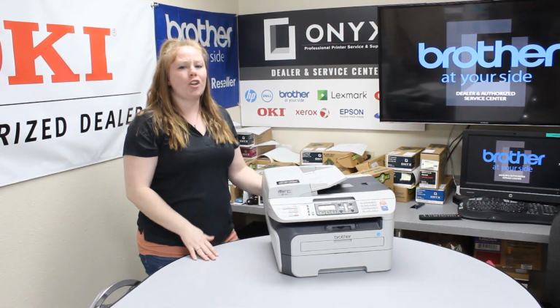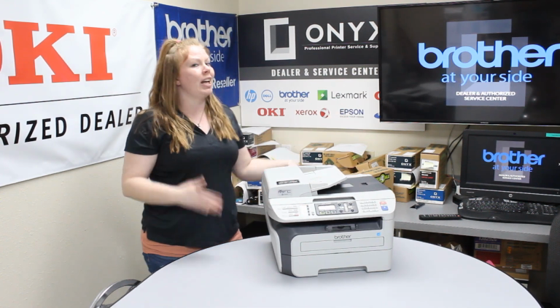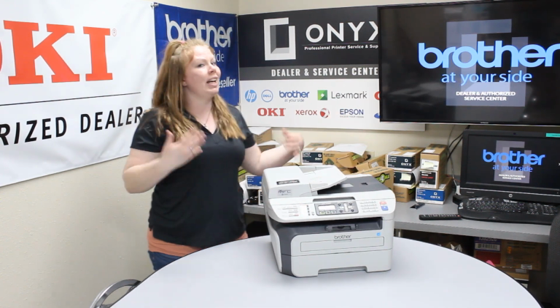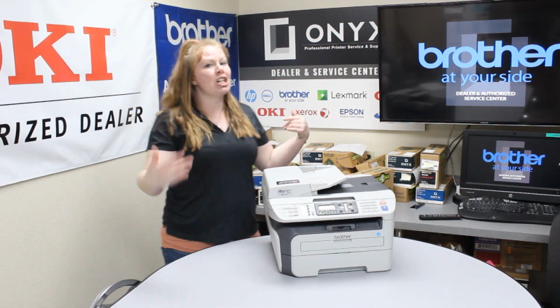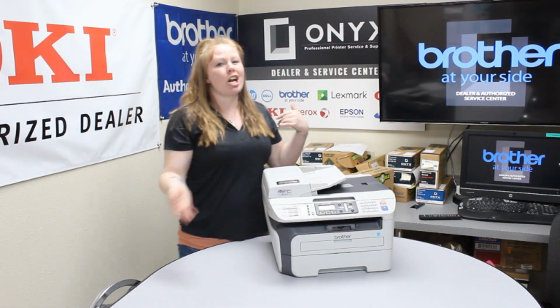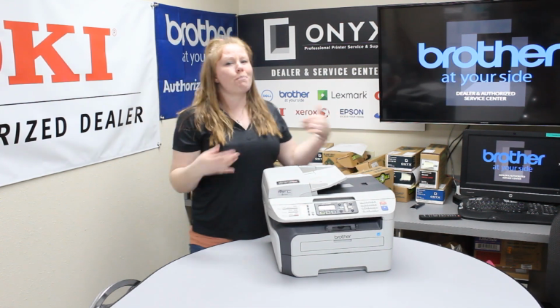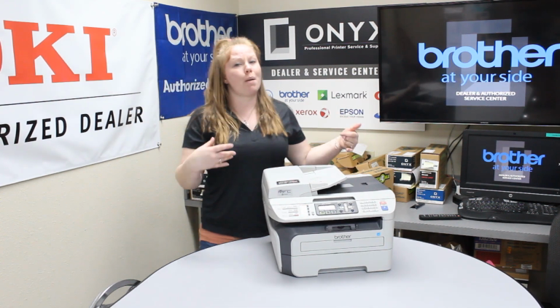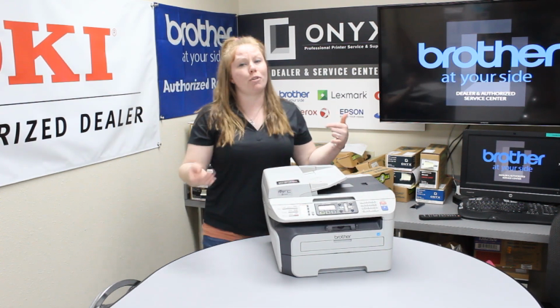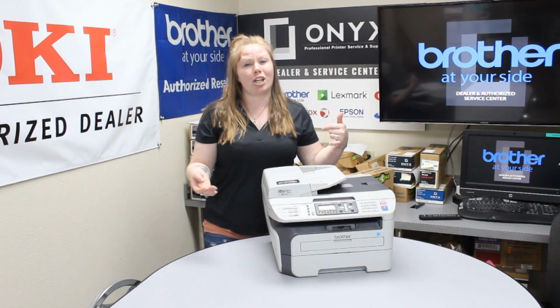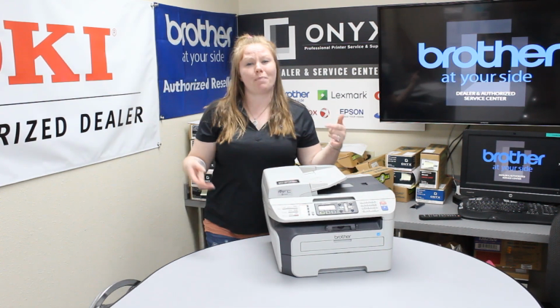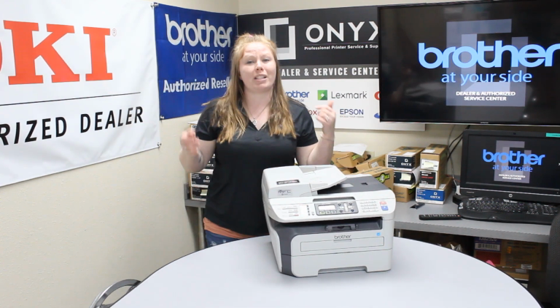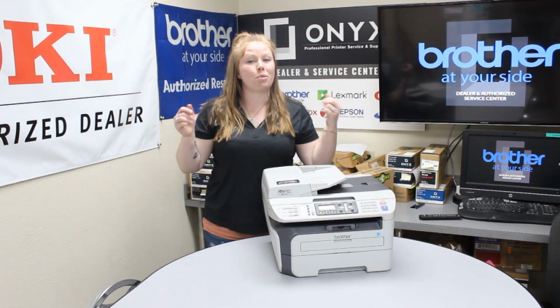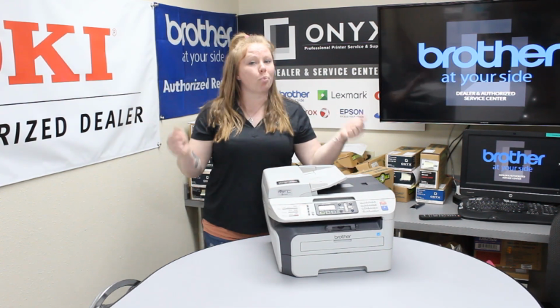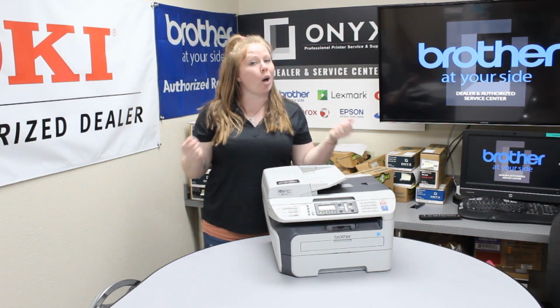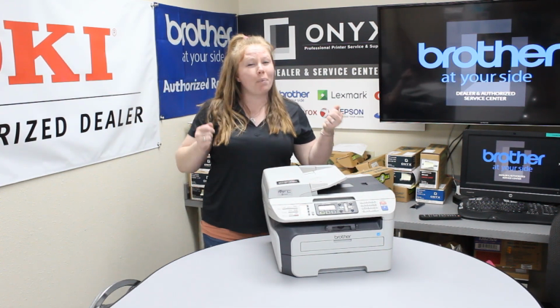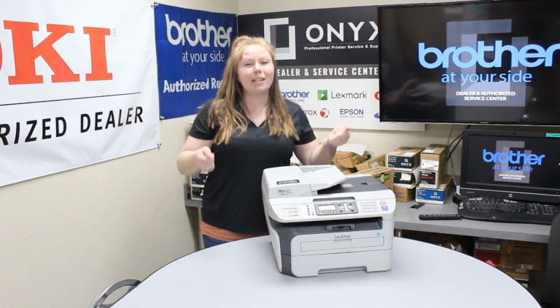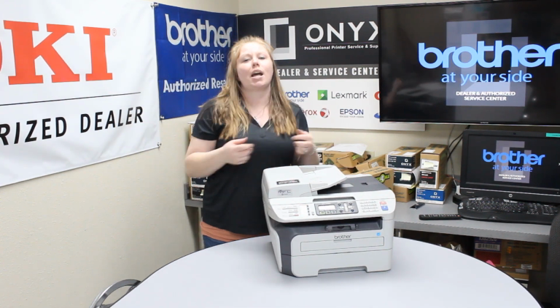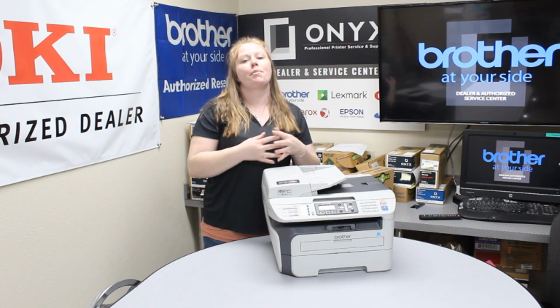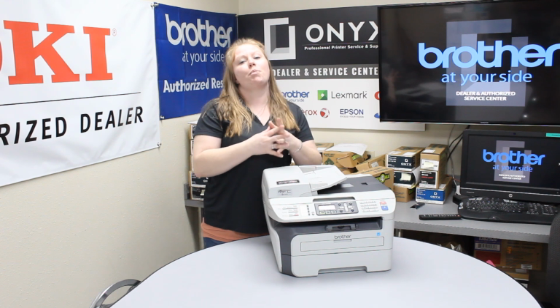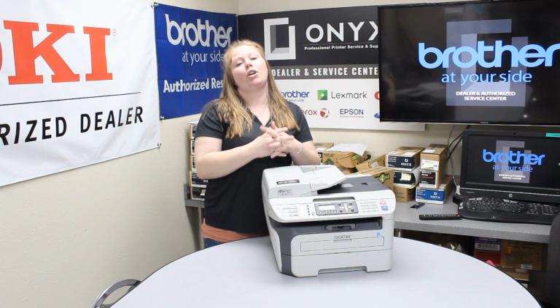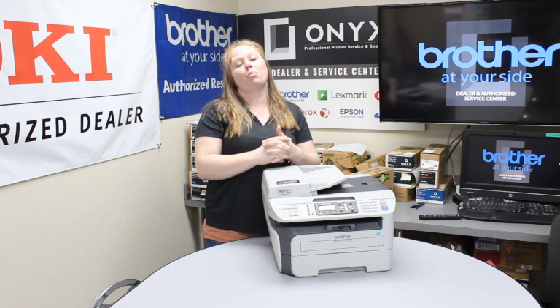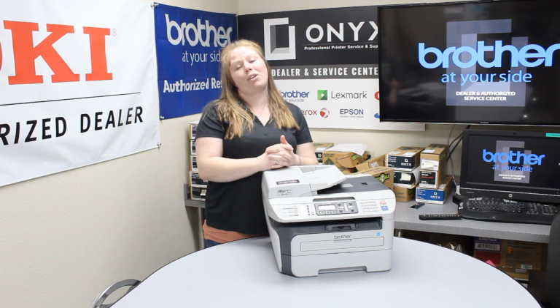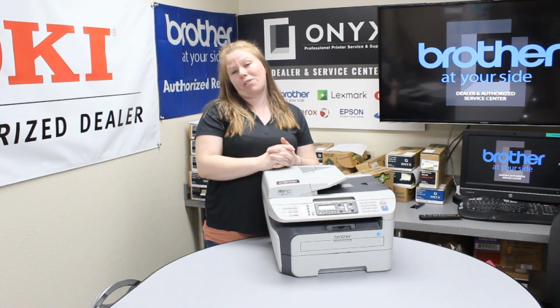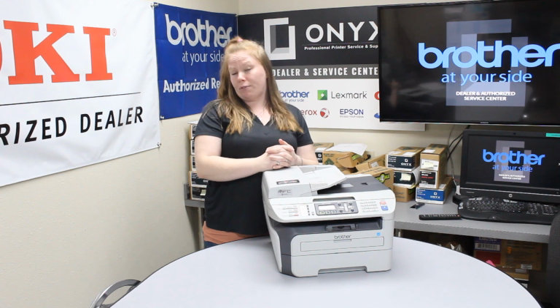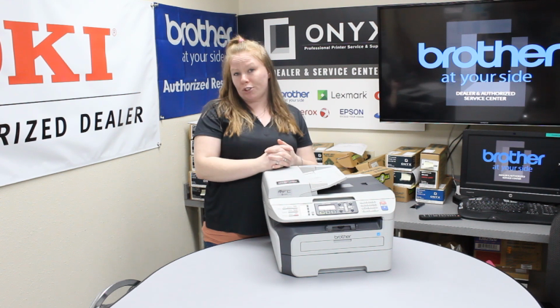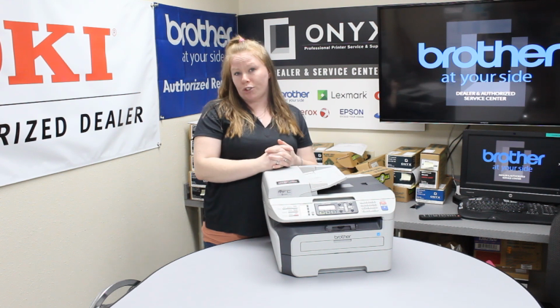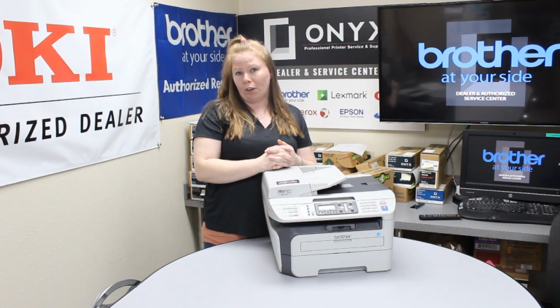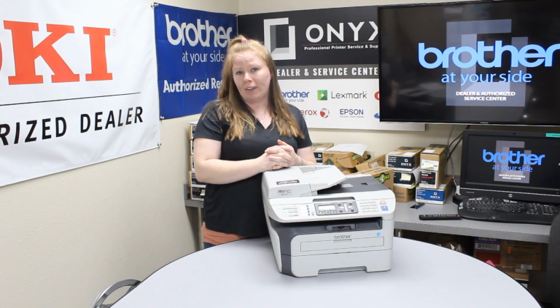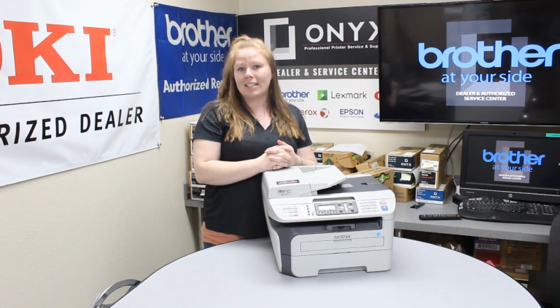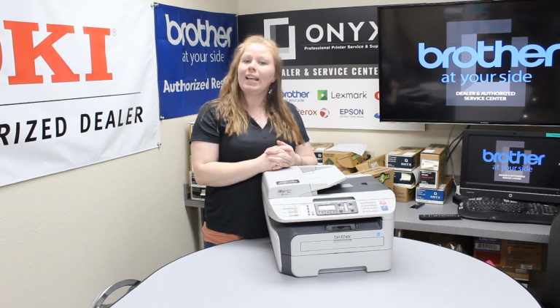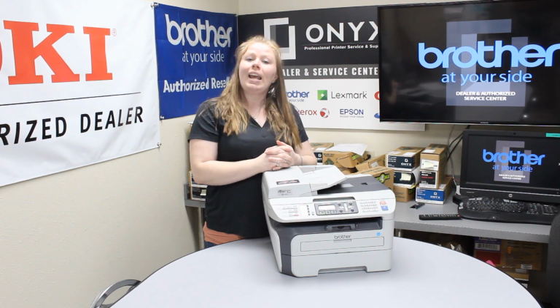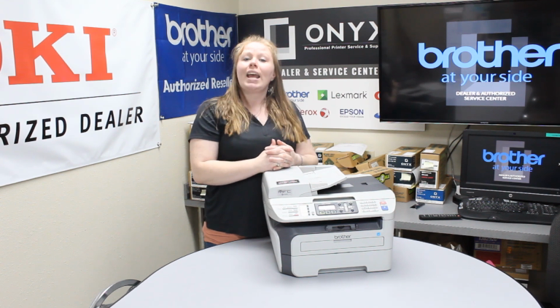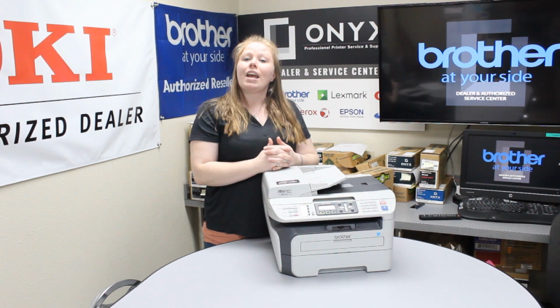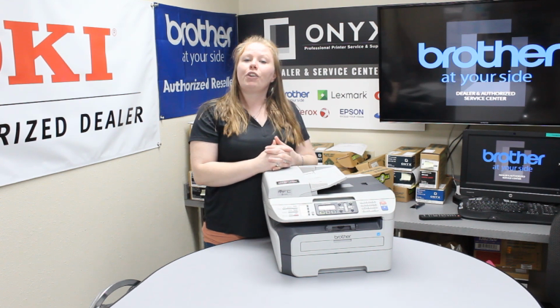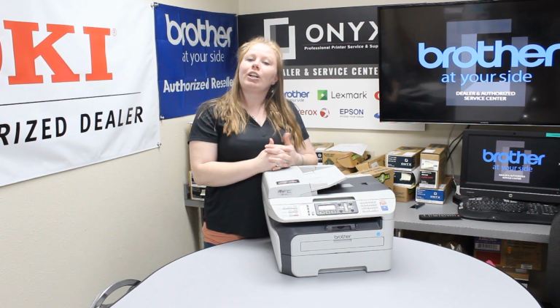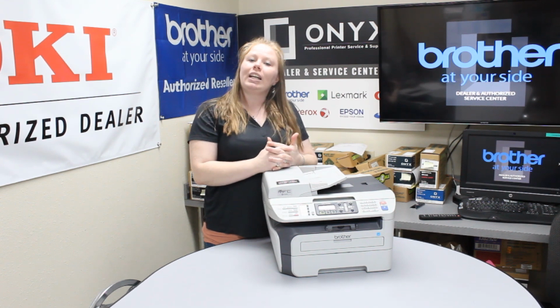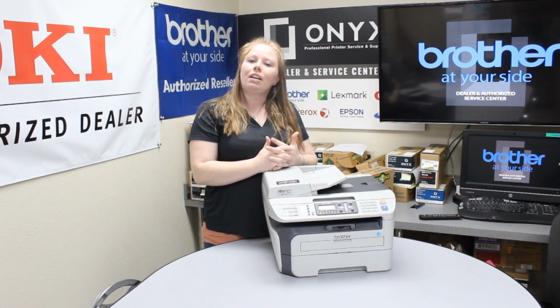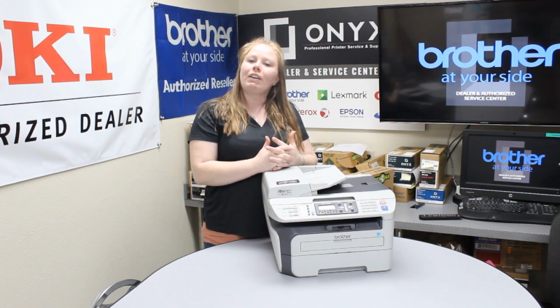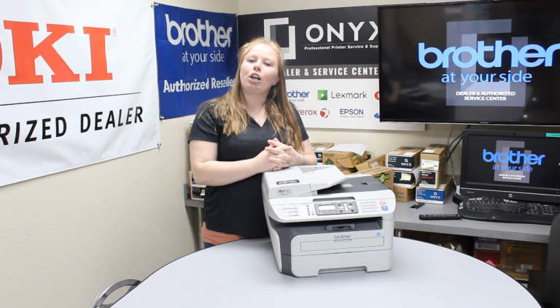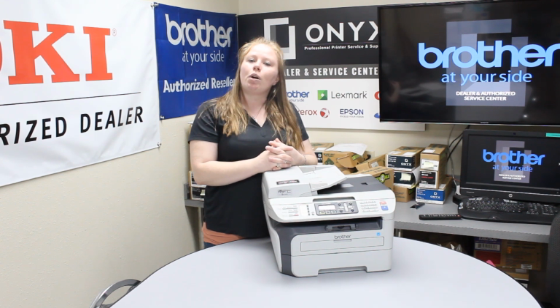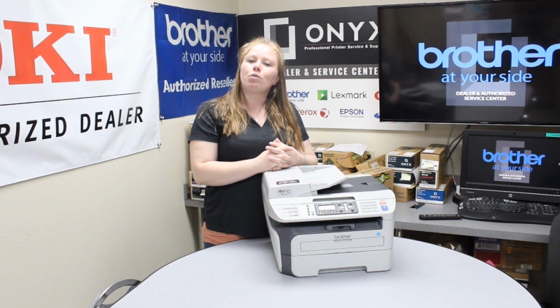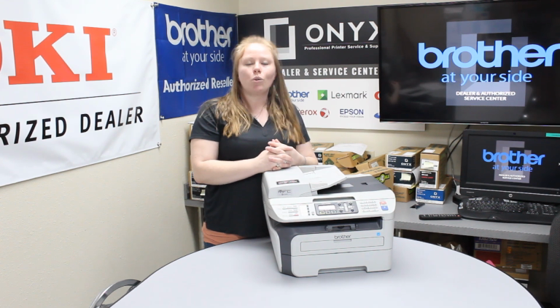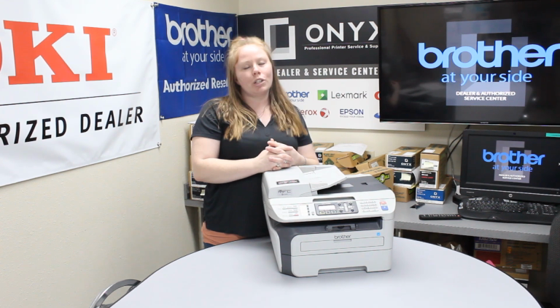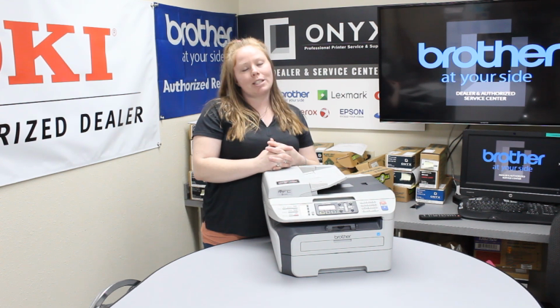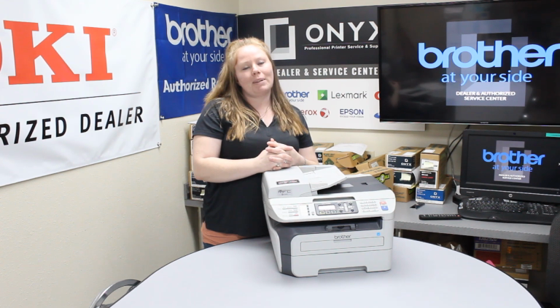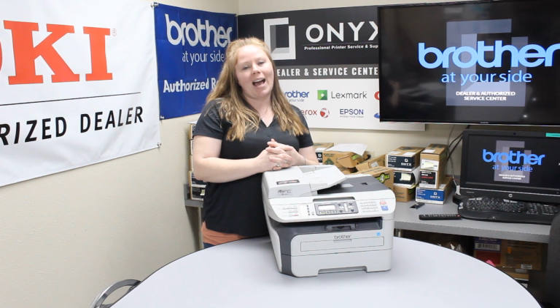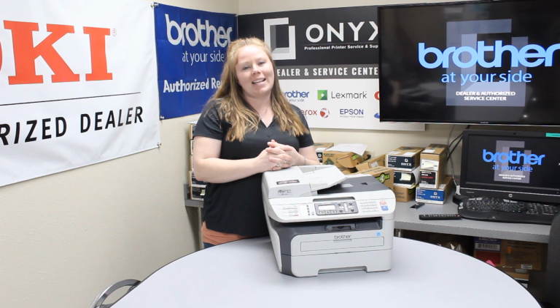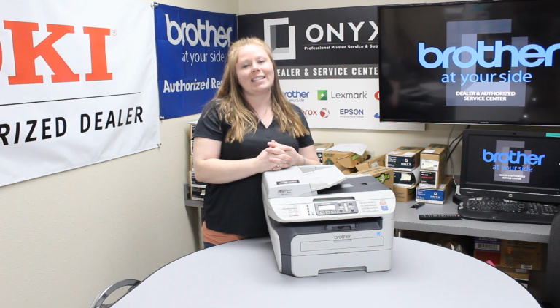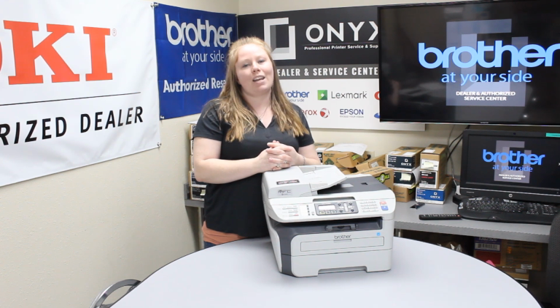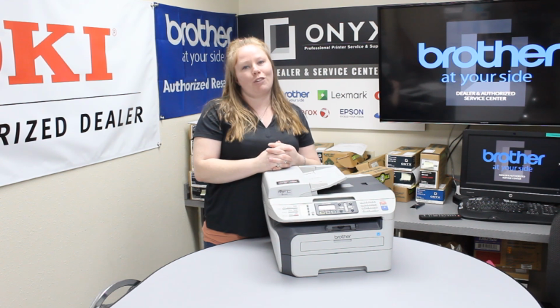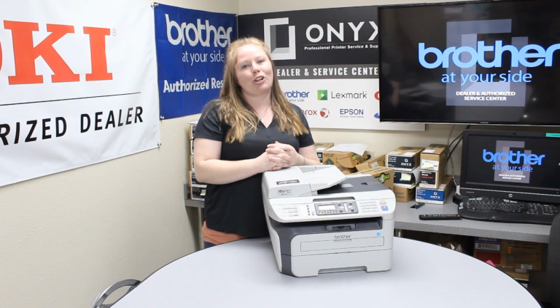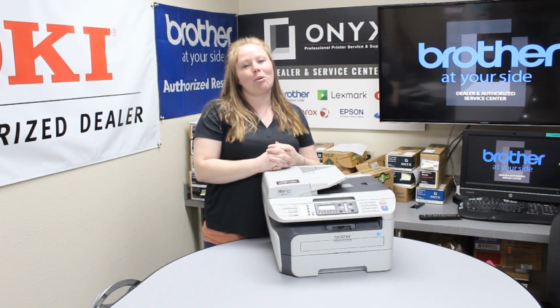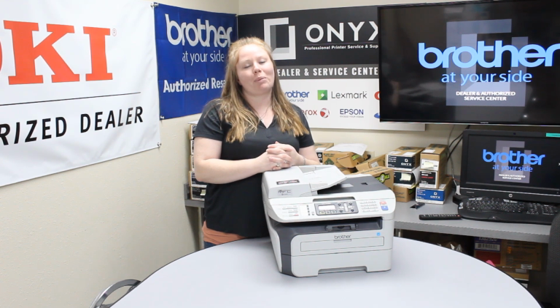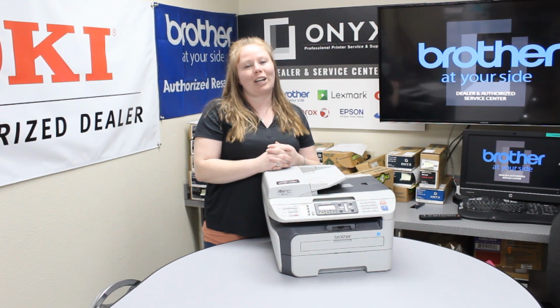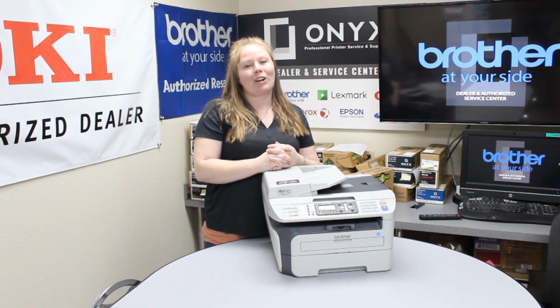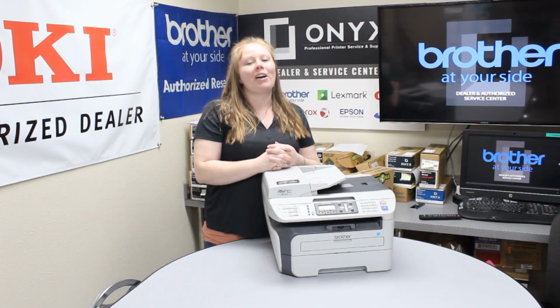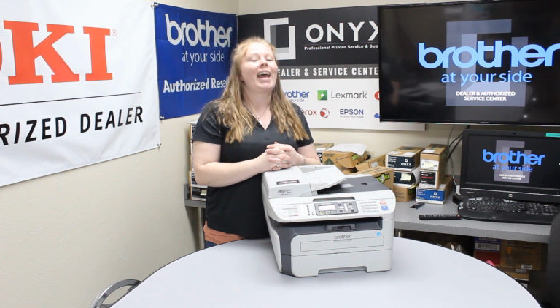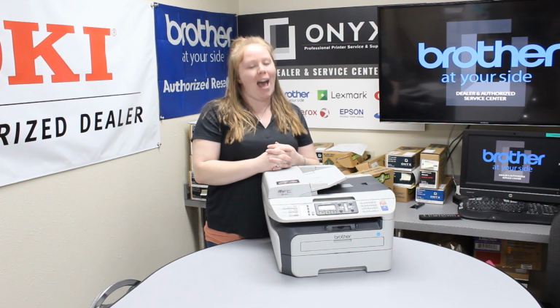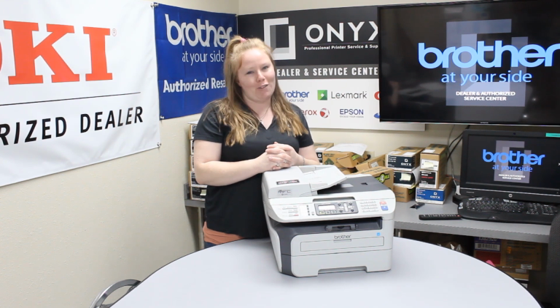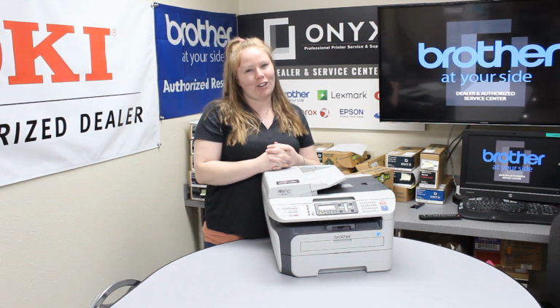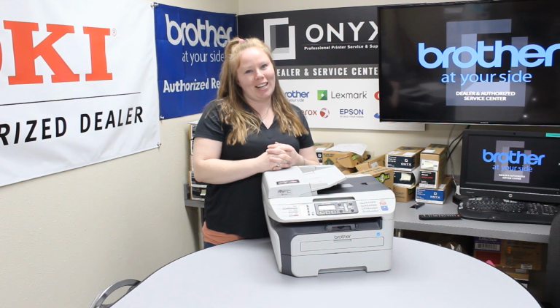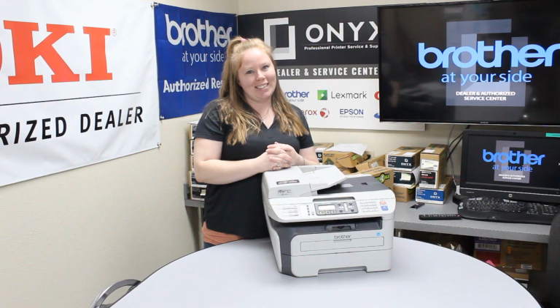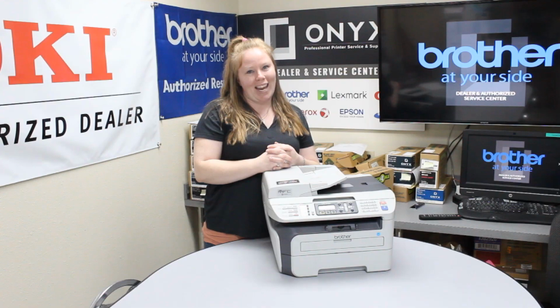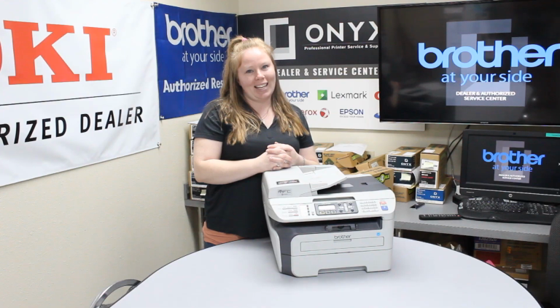If you're getting a lot of paper jams it's probably time to put your printer in for service. If you're in need of any quotes or supplies, give your girl Brett a call and have a great day.